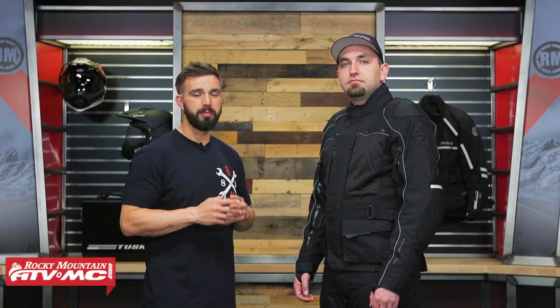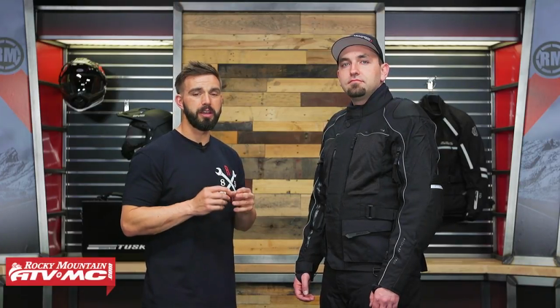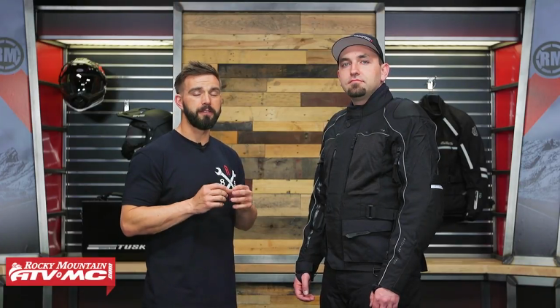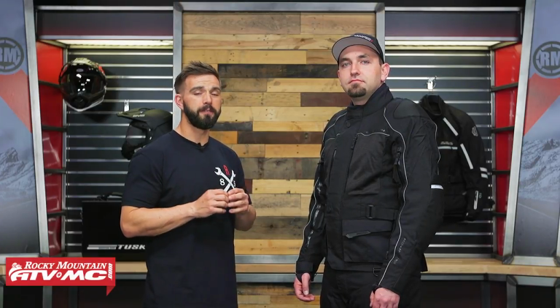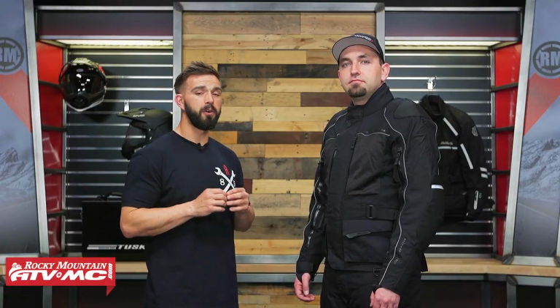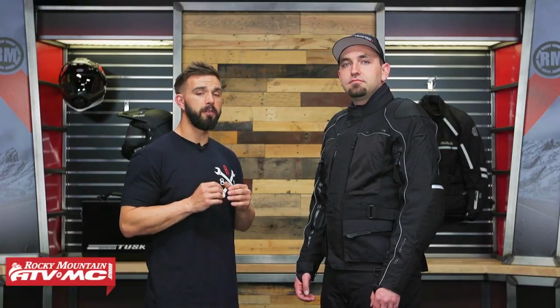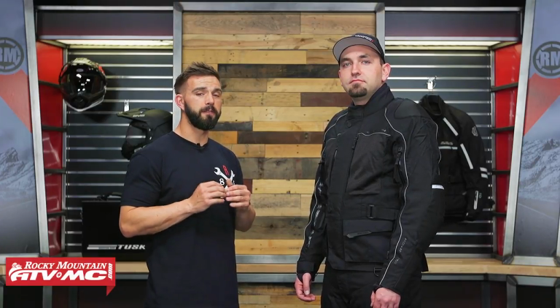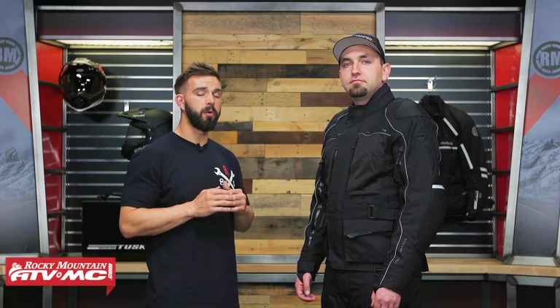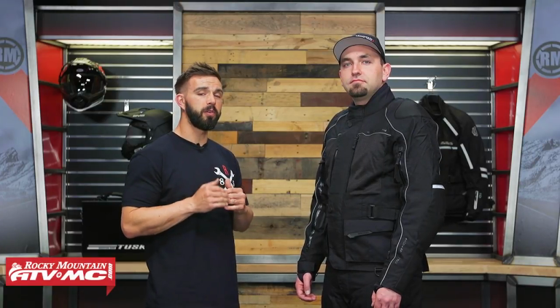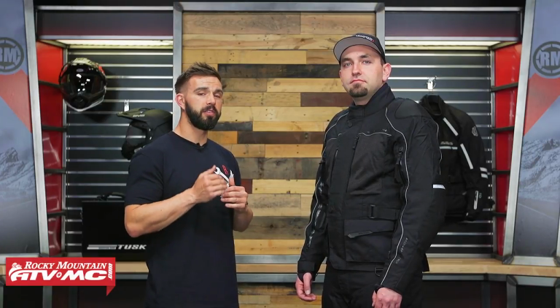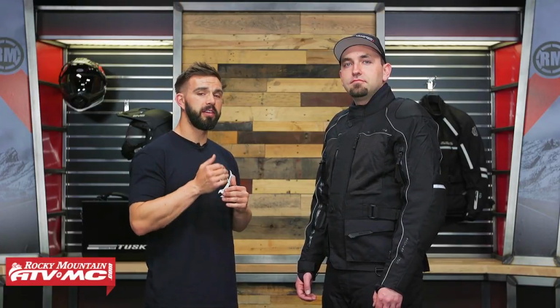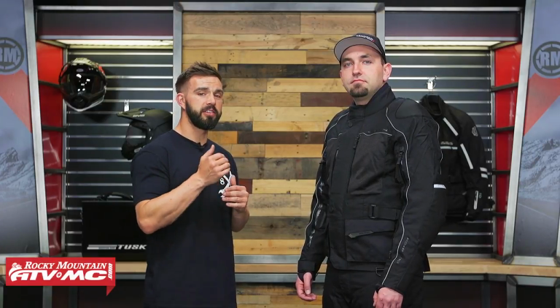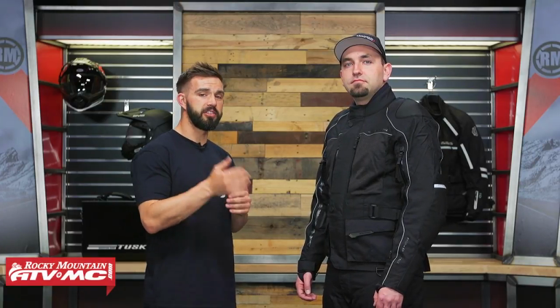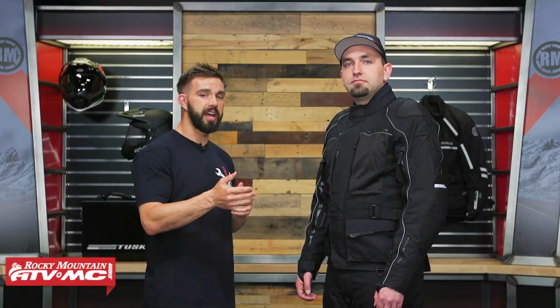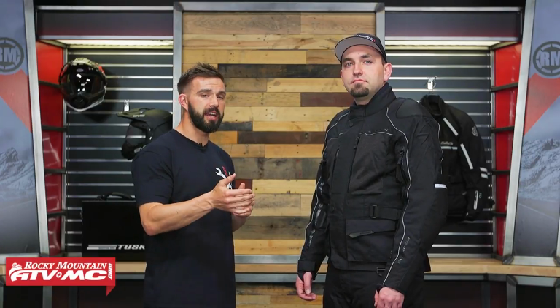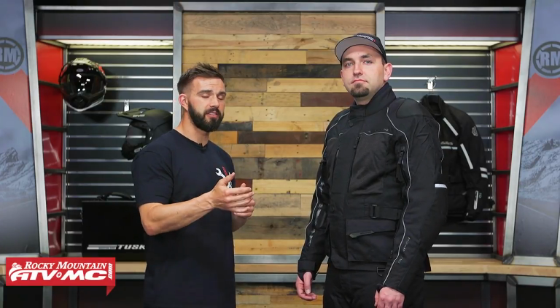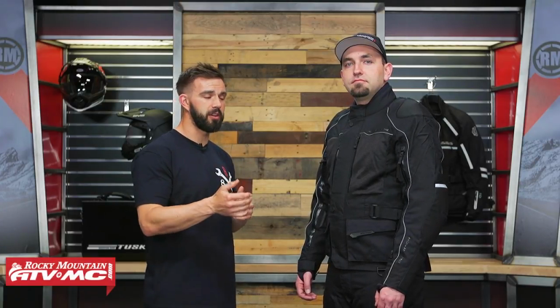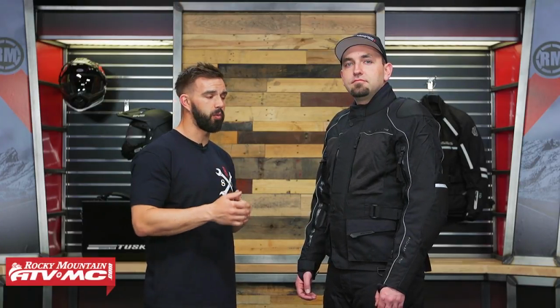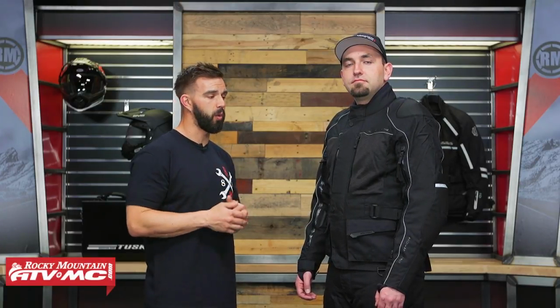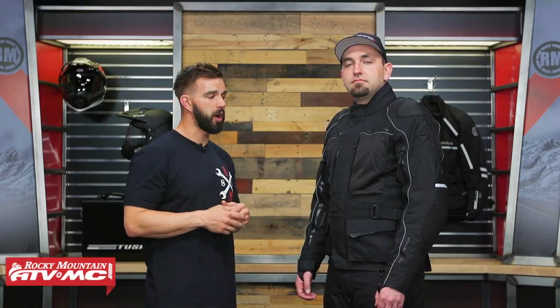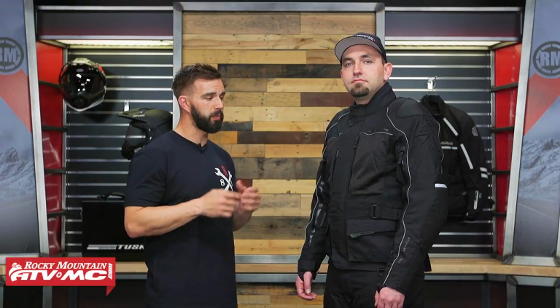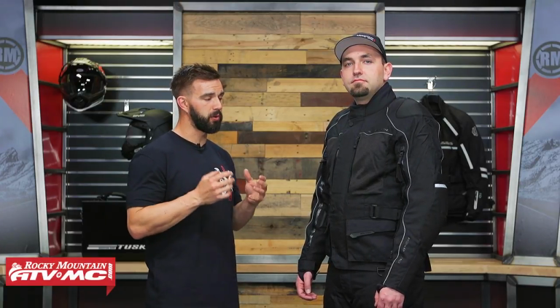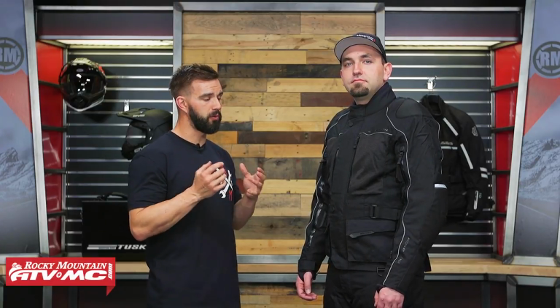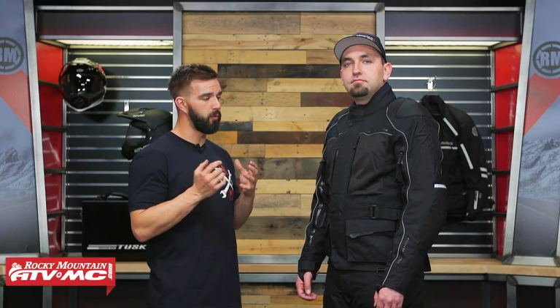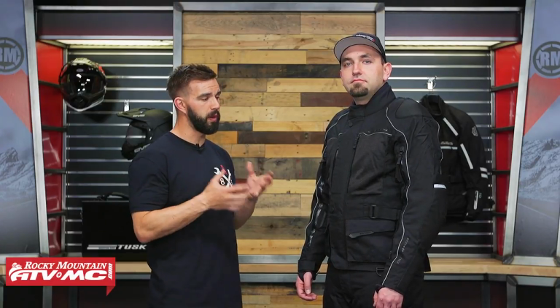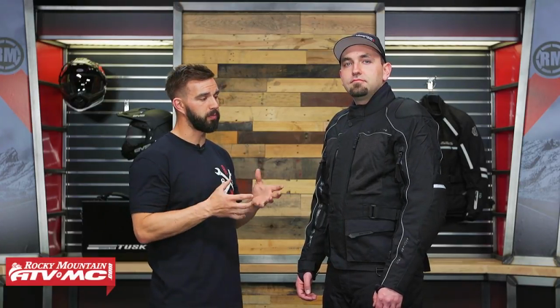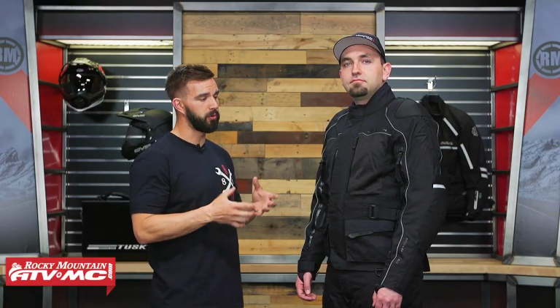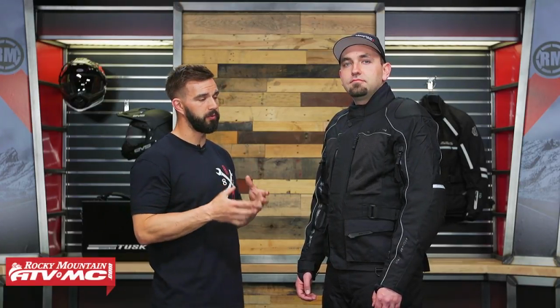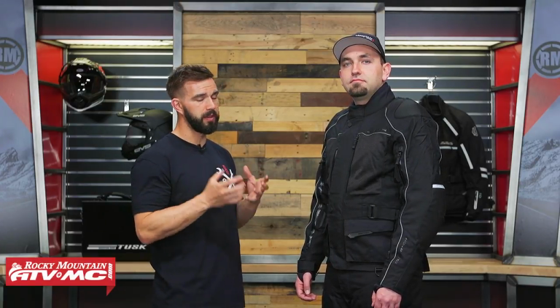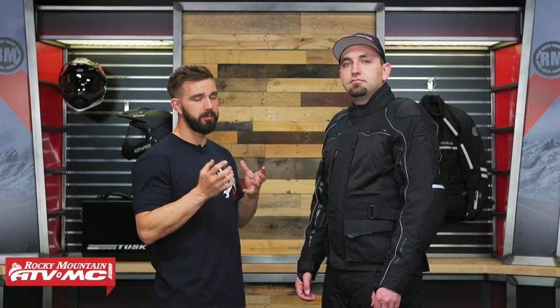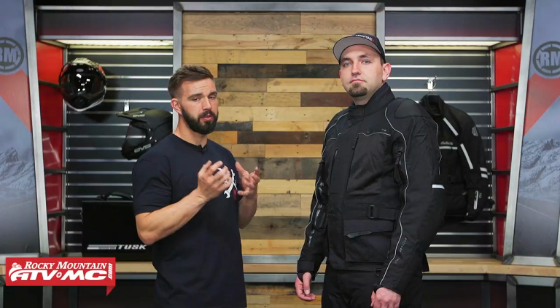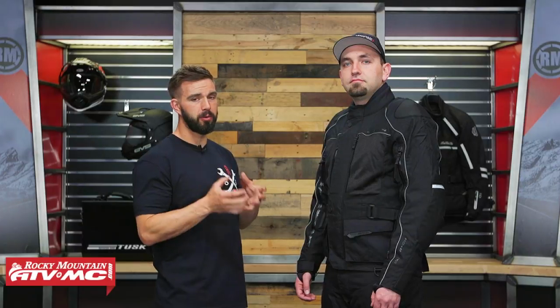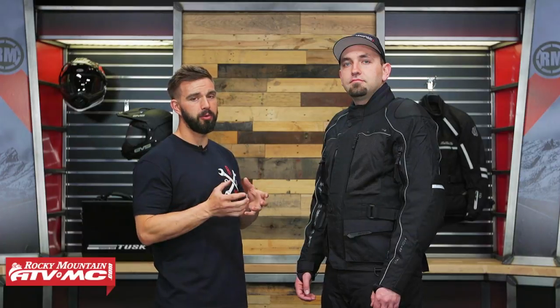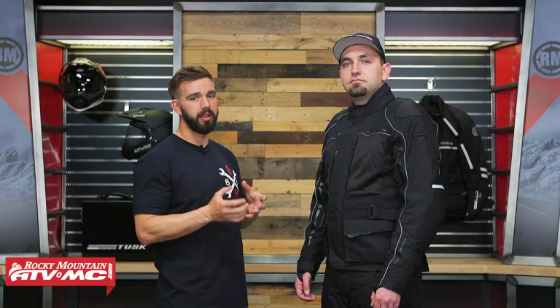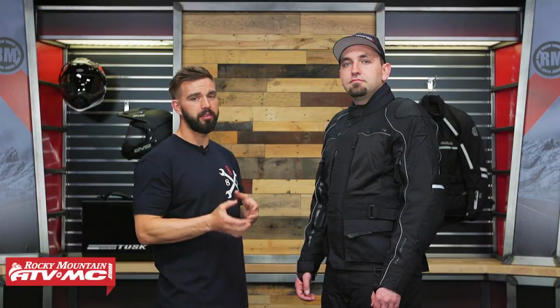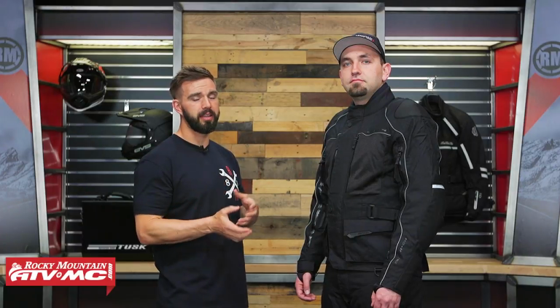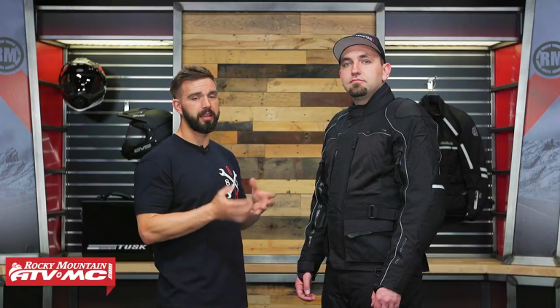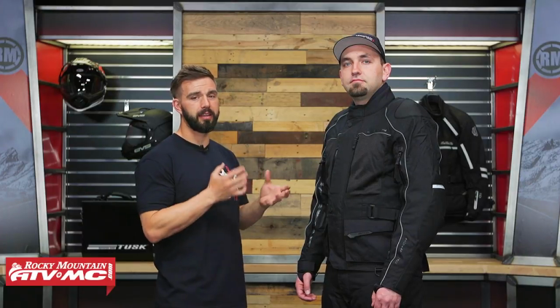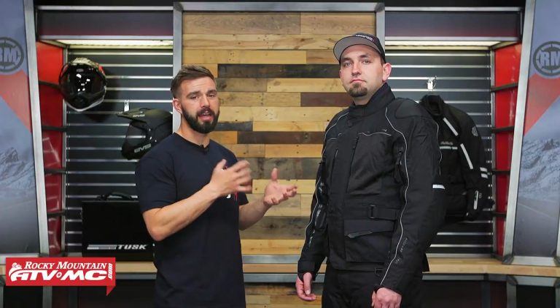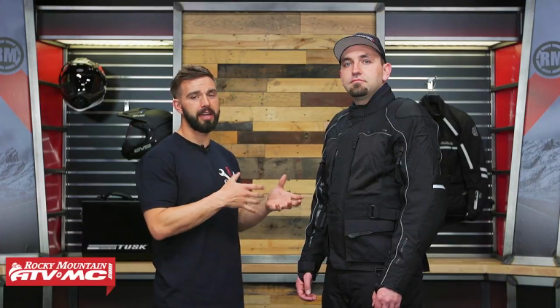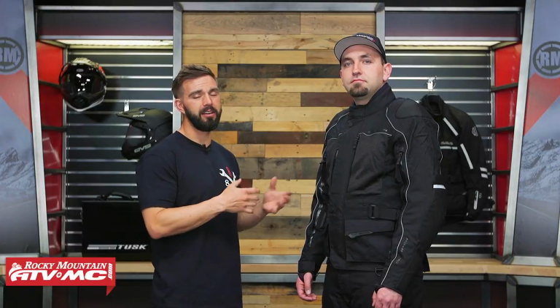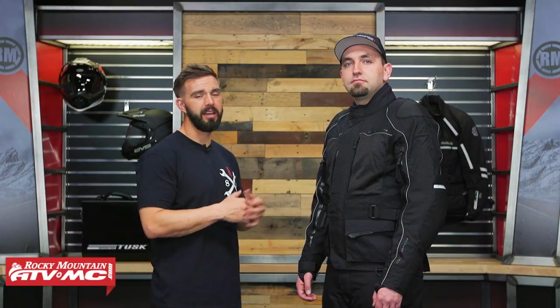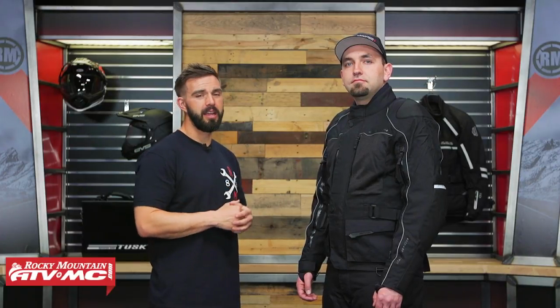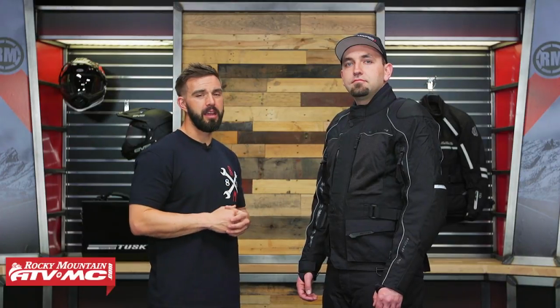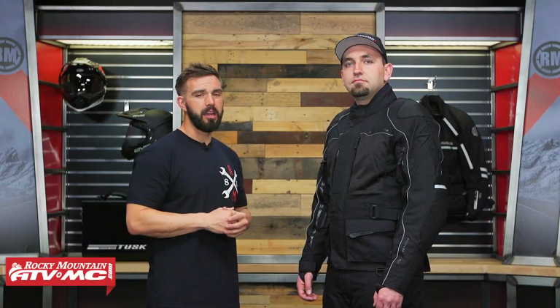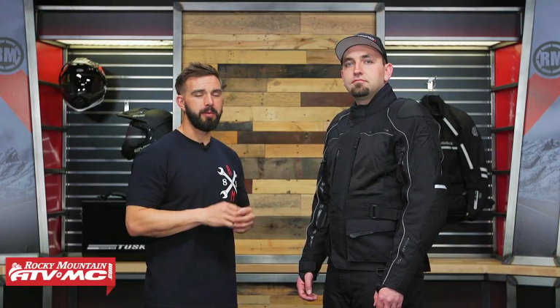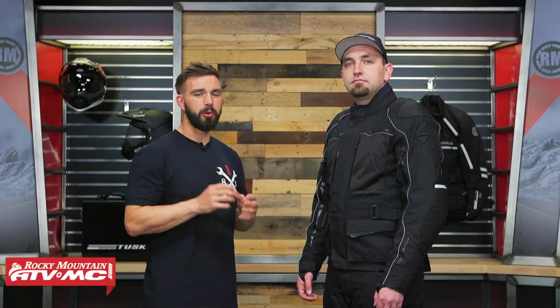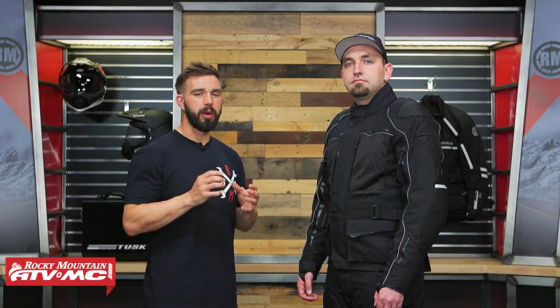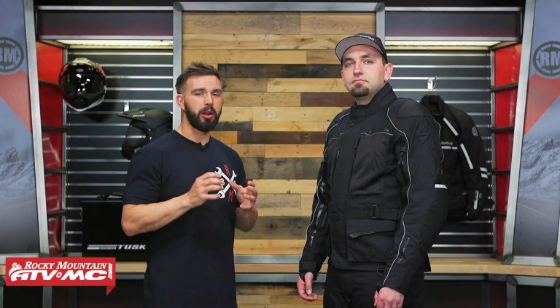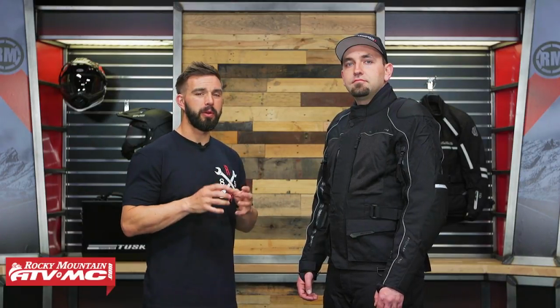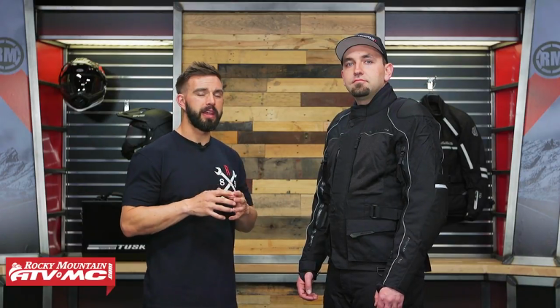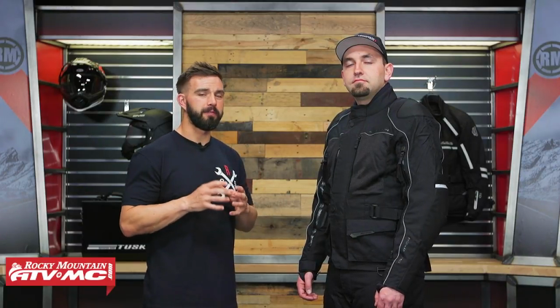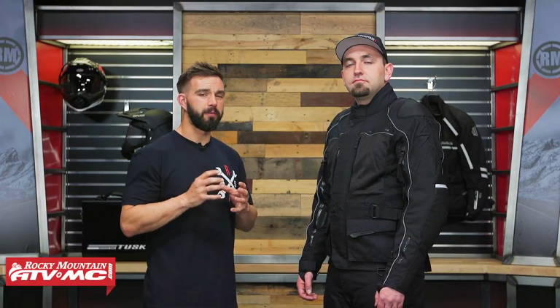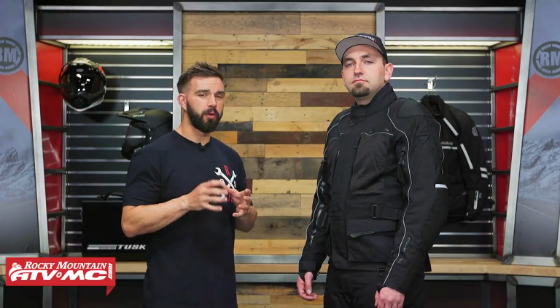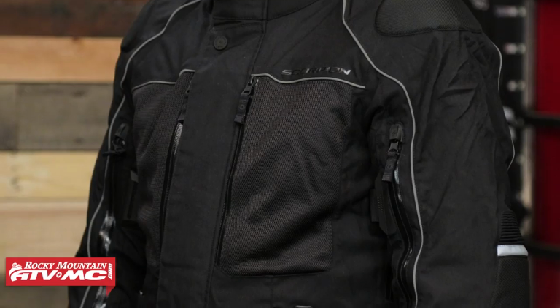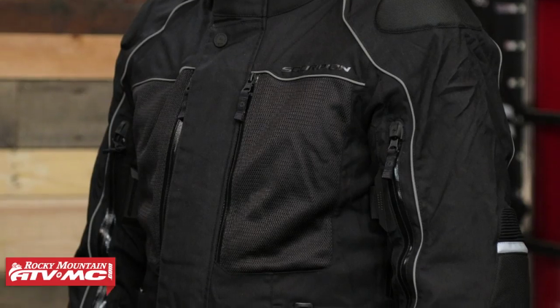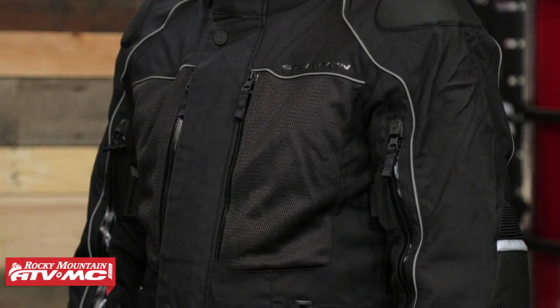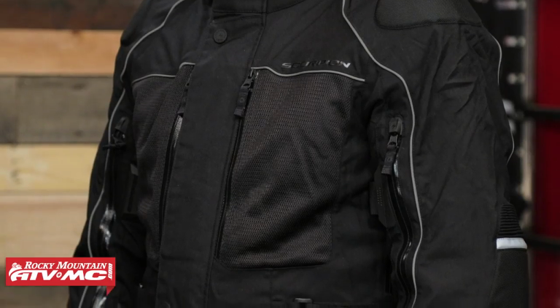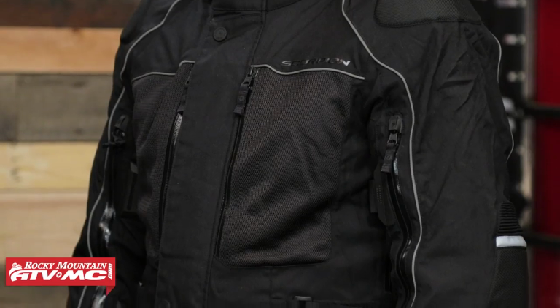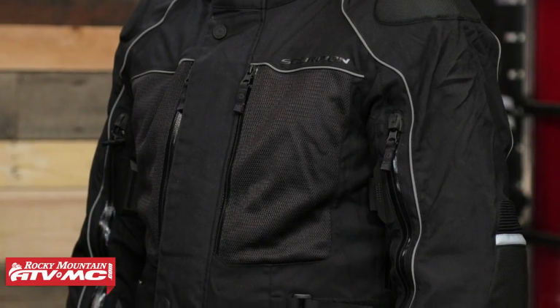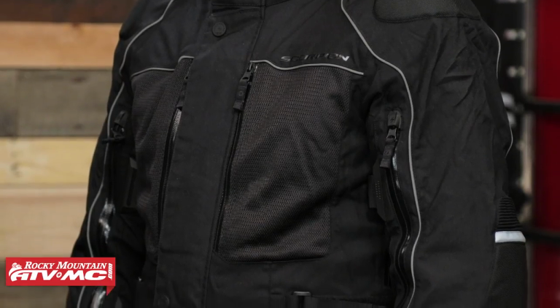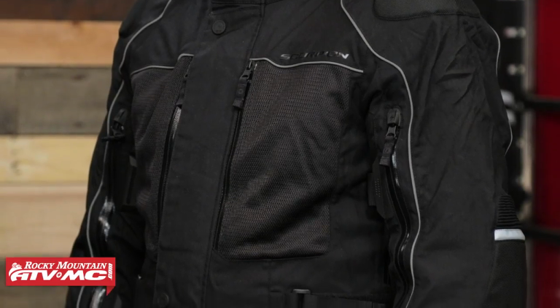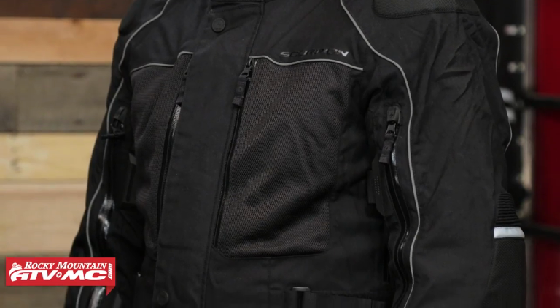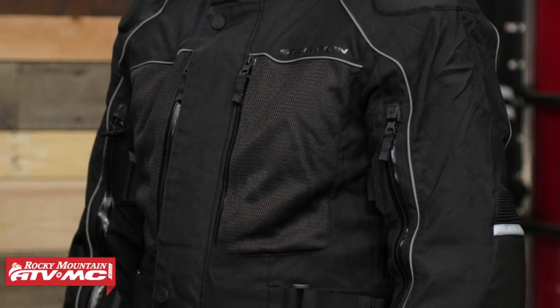This is going to be a full four season jacket, so you're waterproof, windproof, you have a thermal insulated liner, and you're going to be right around that $400 price point.